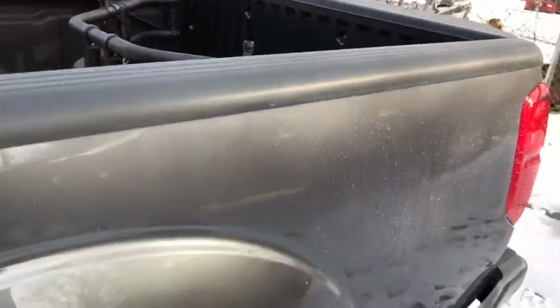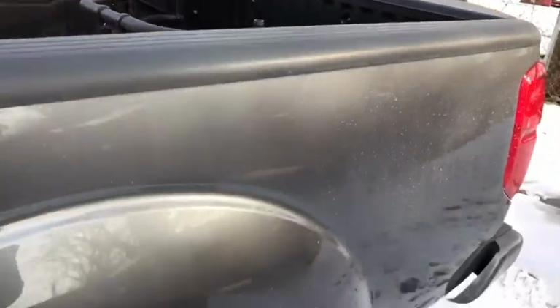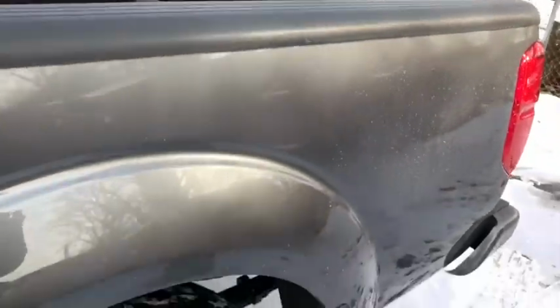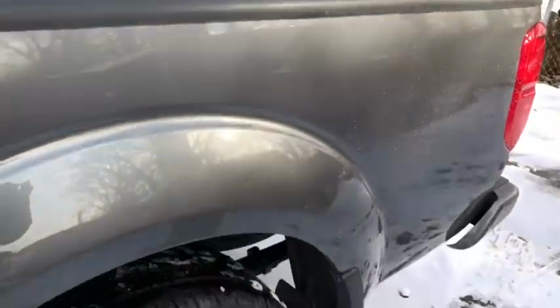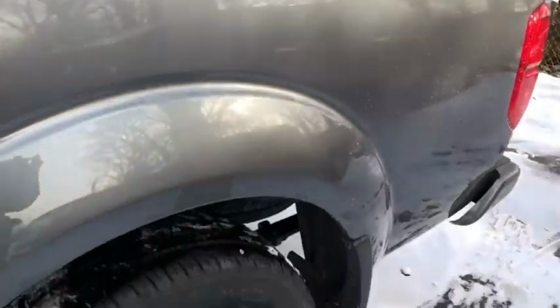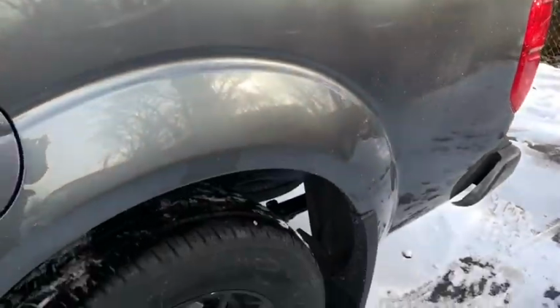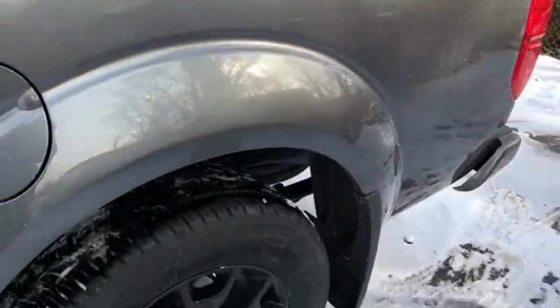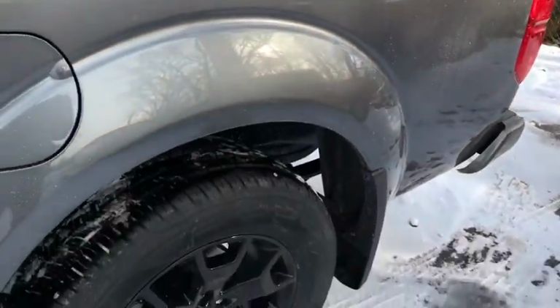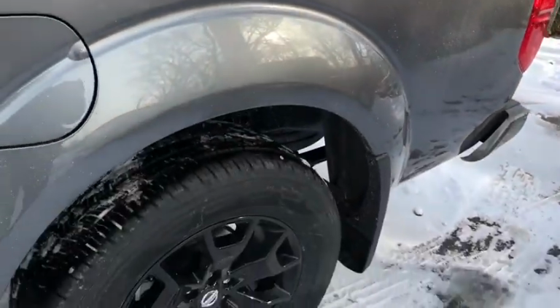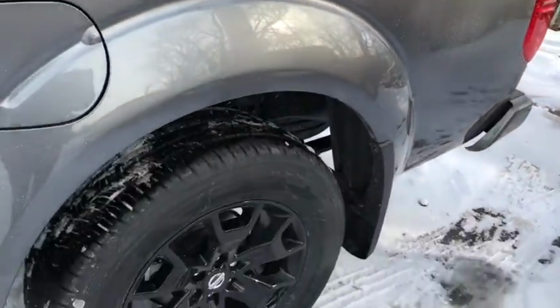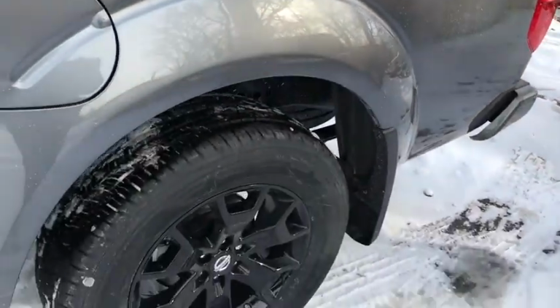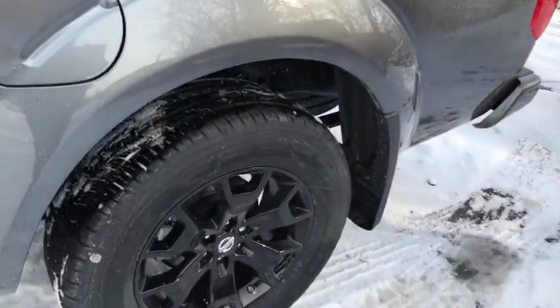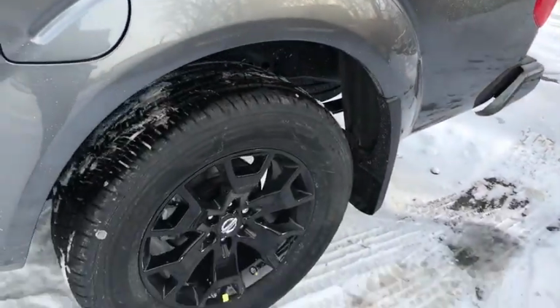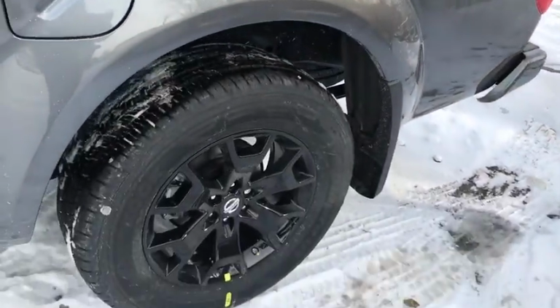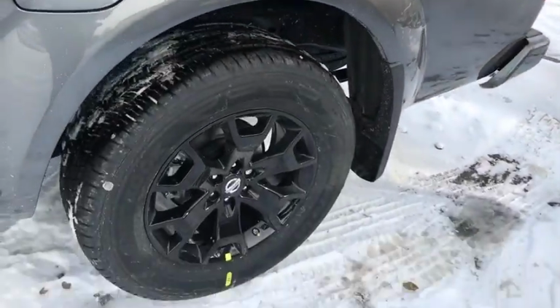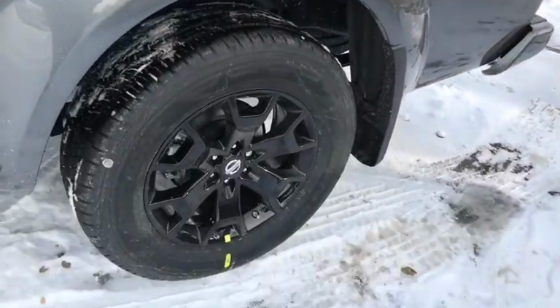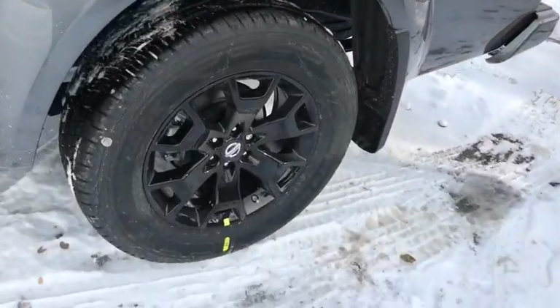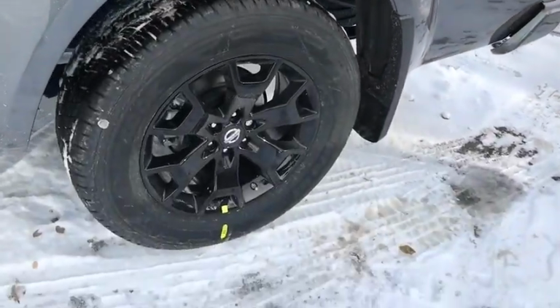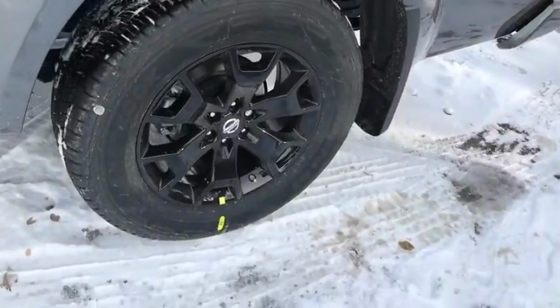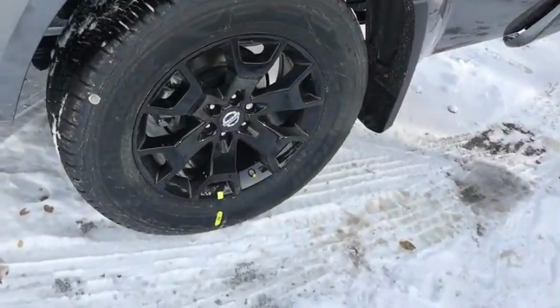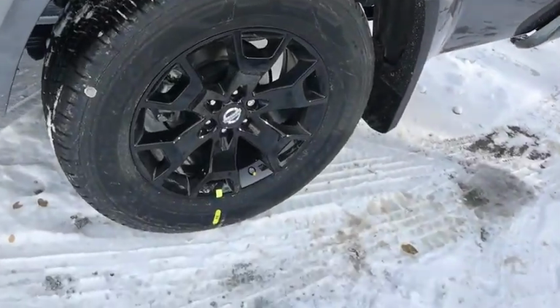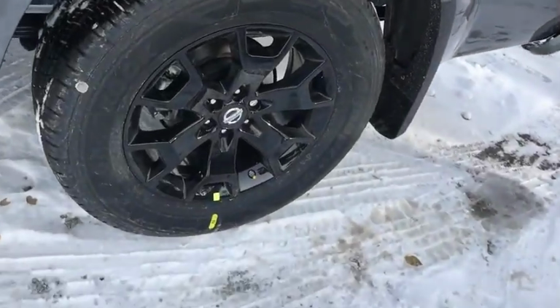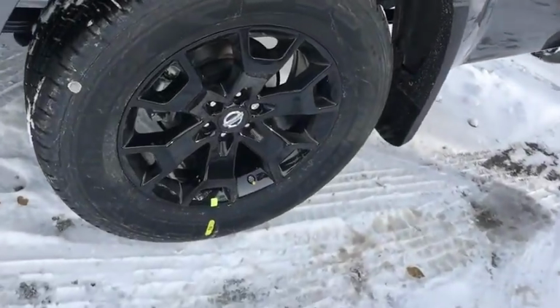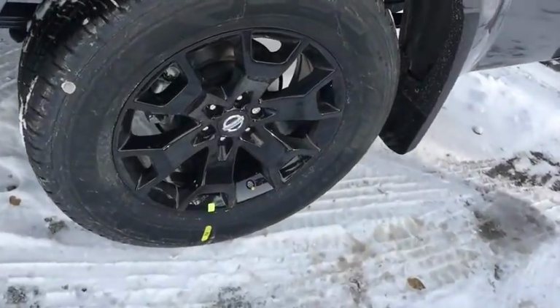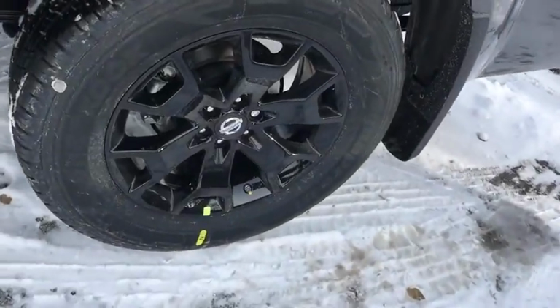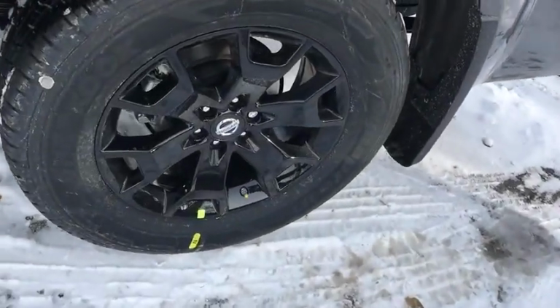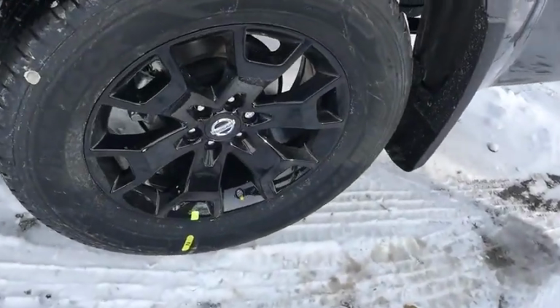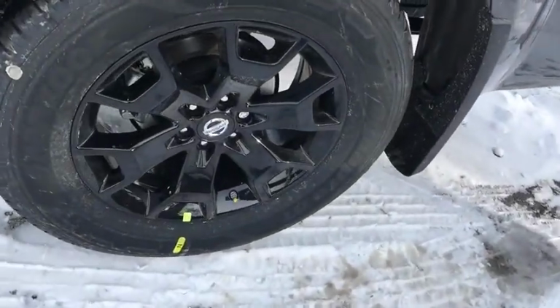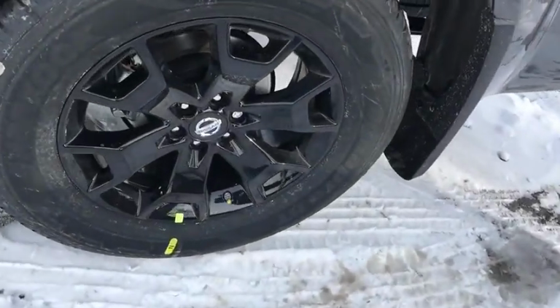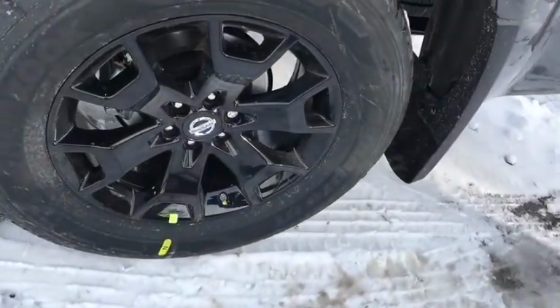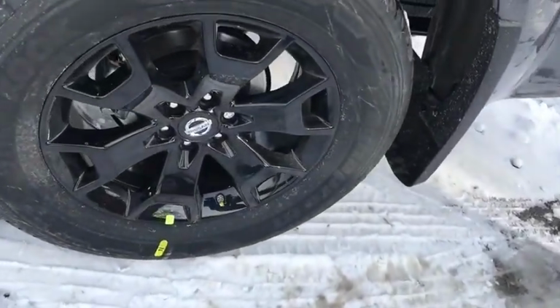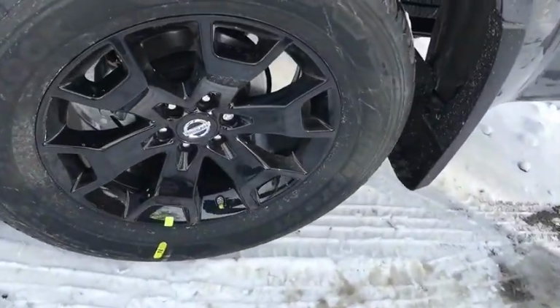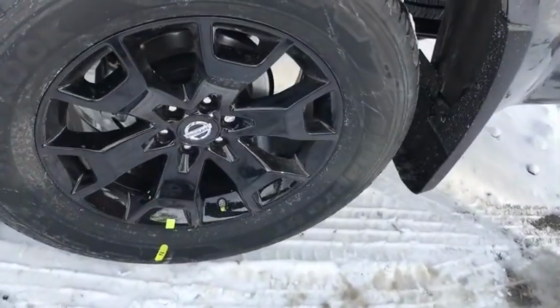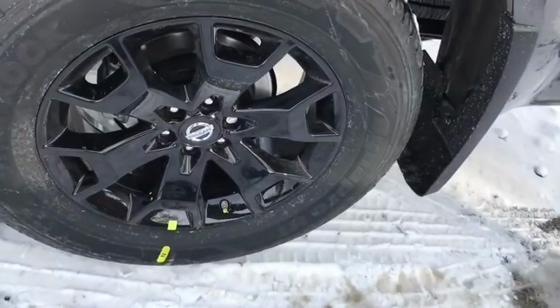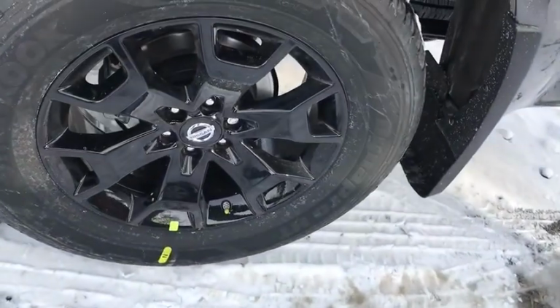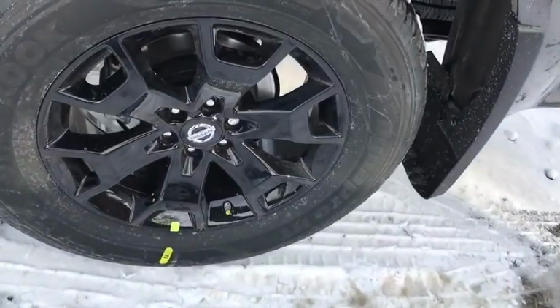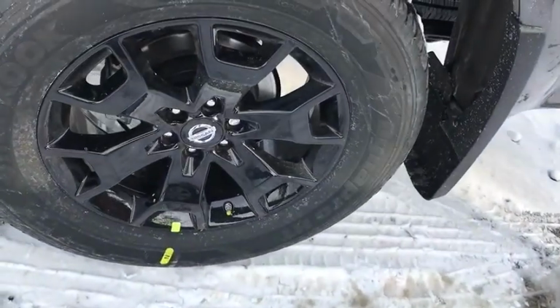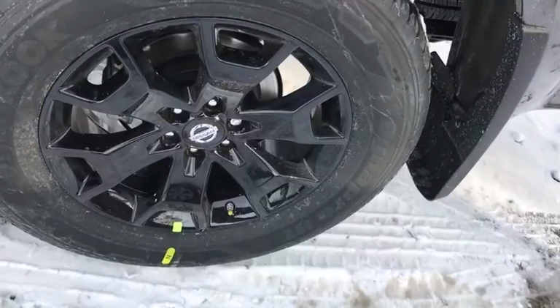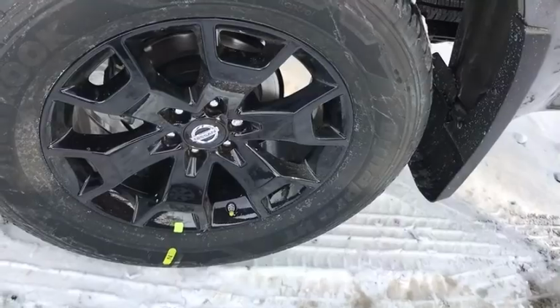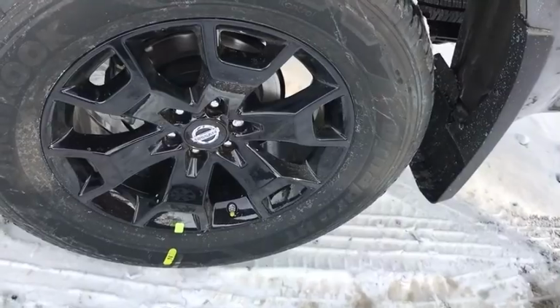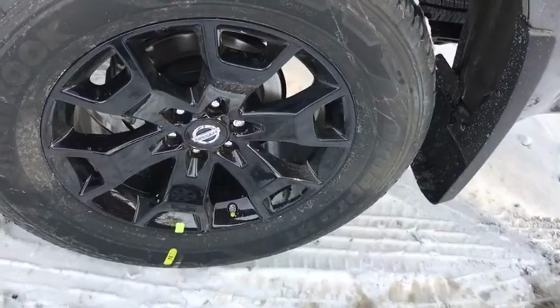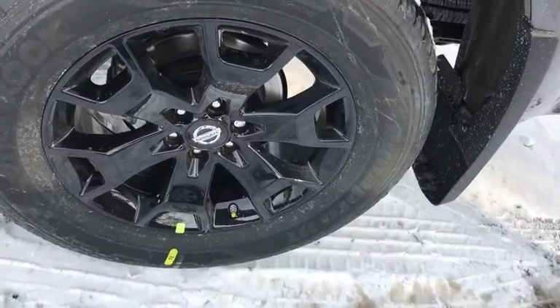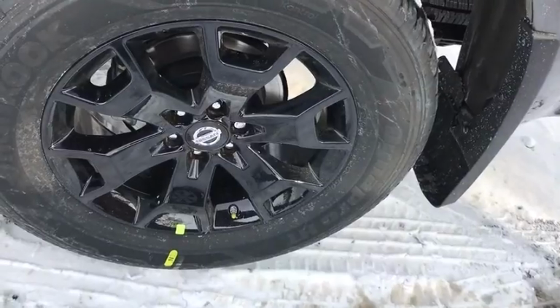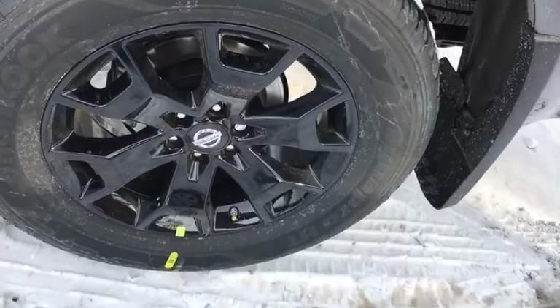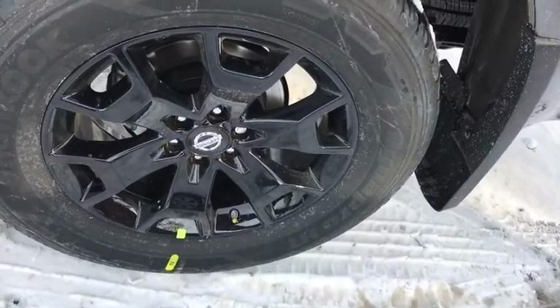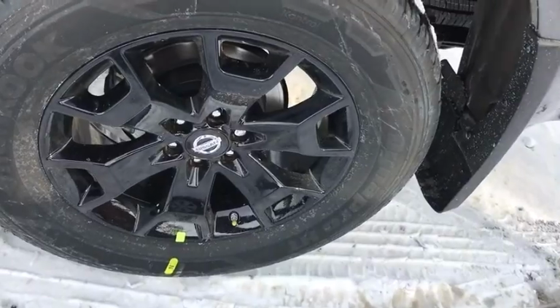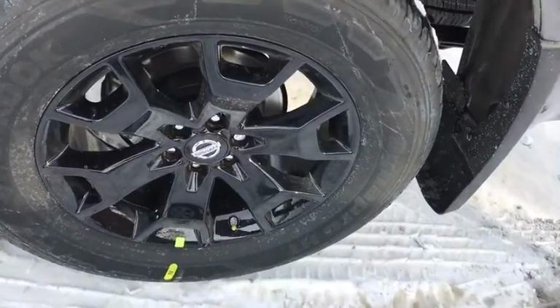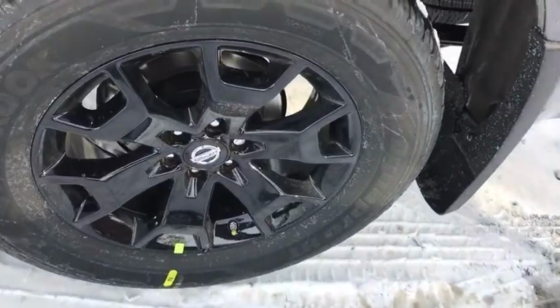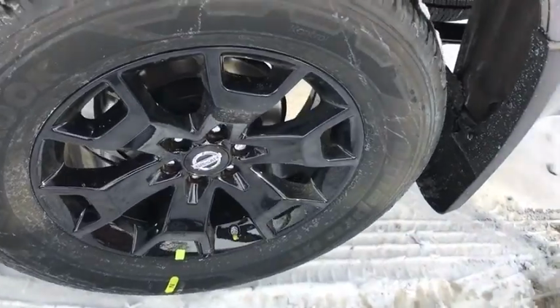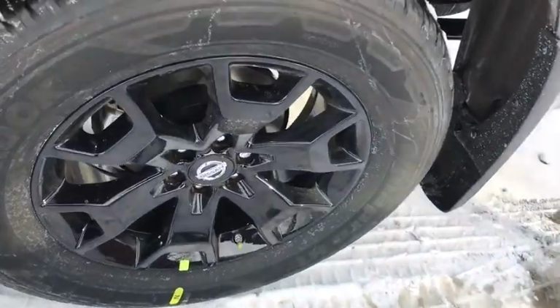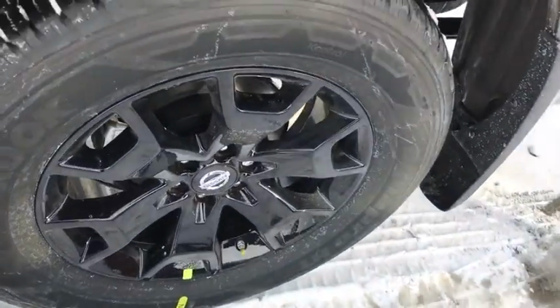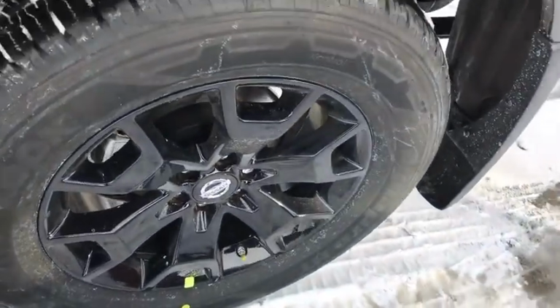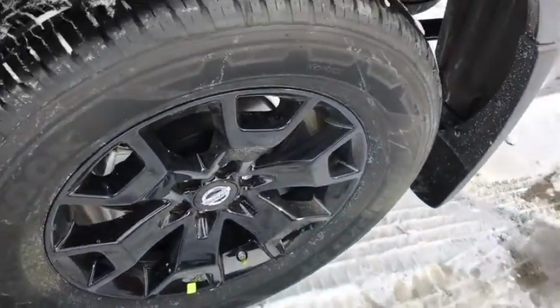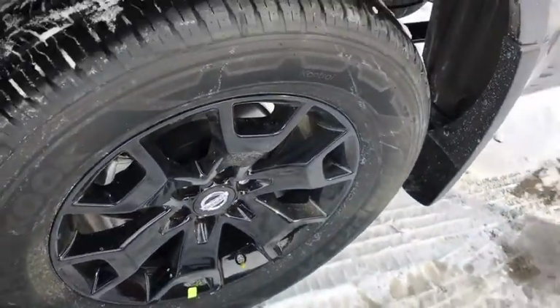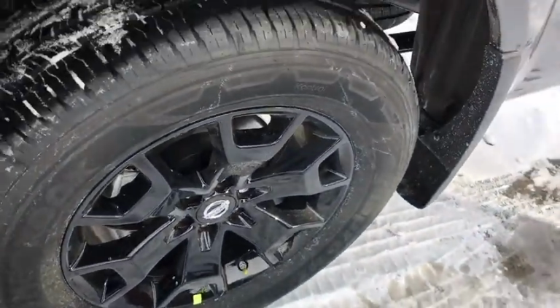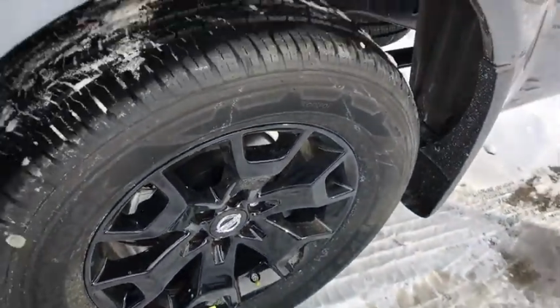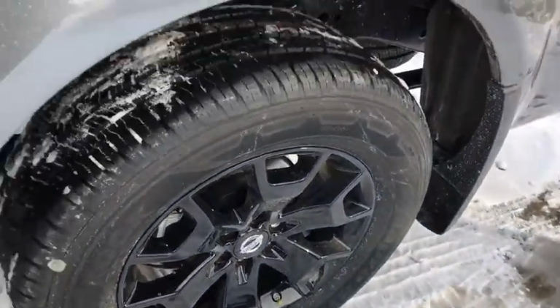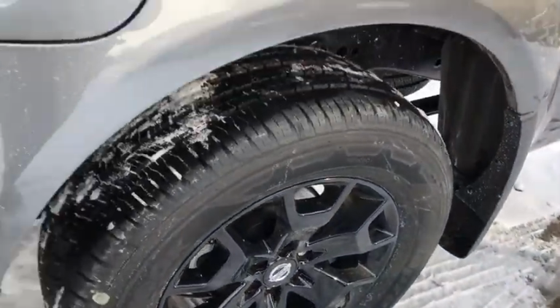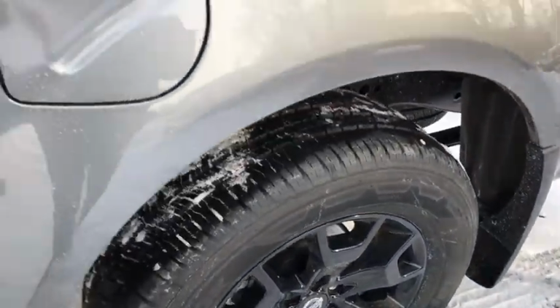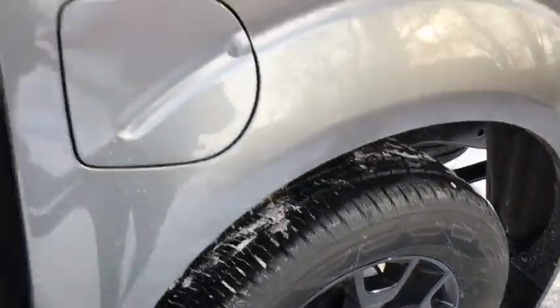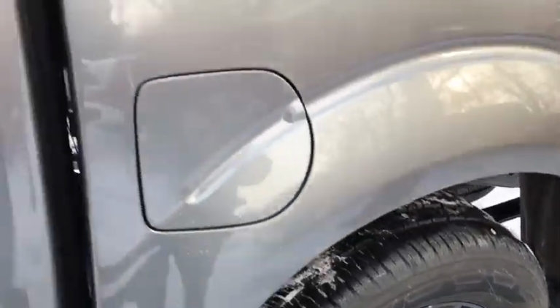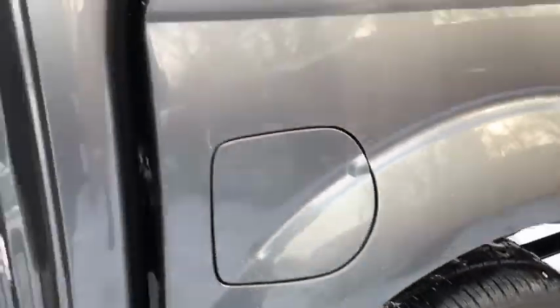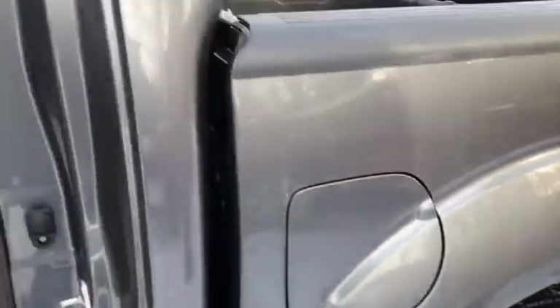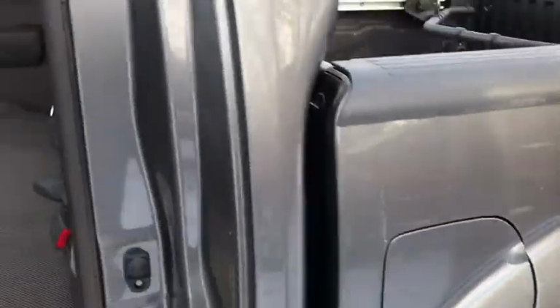MP3 player. A vehicle like this doesn't come along every day. Come in and get it before someone else does.